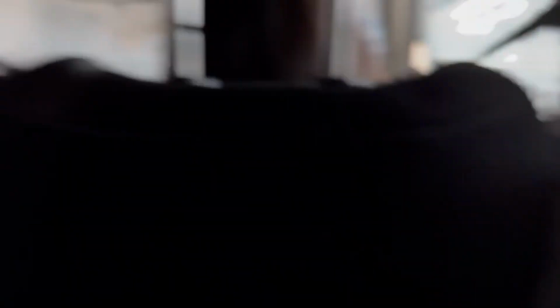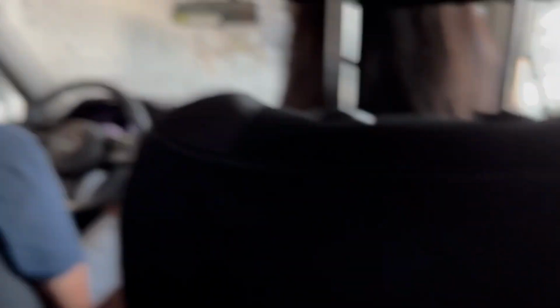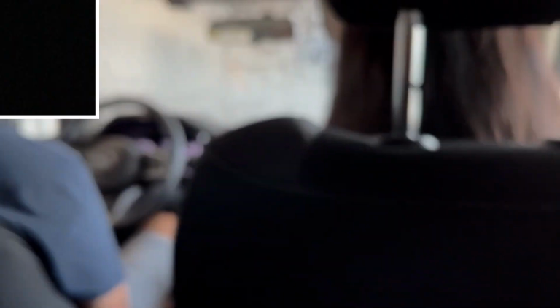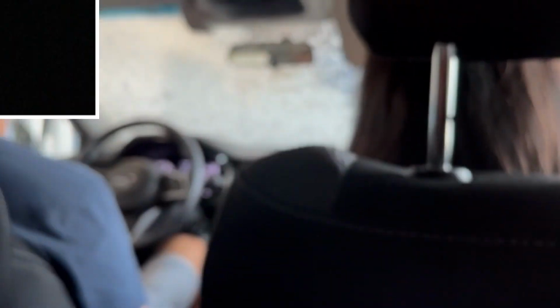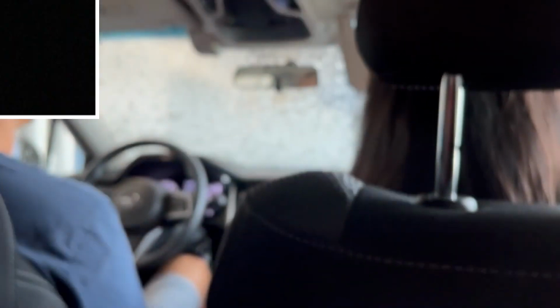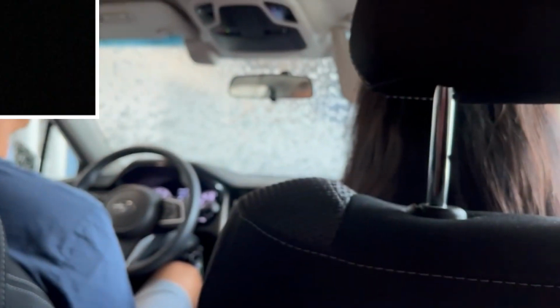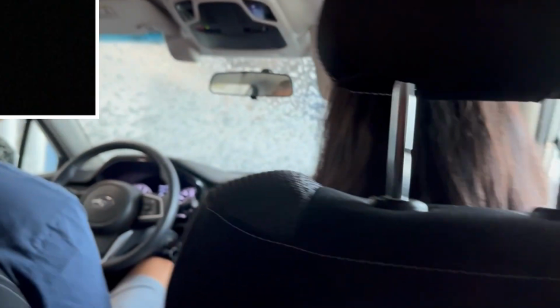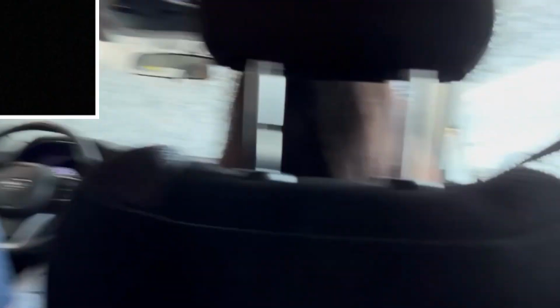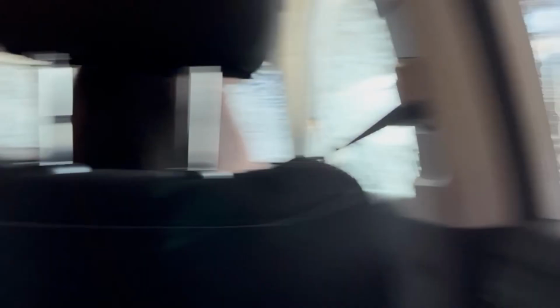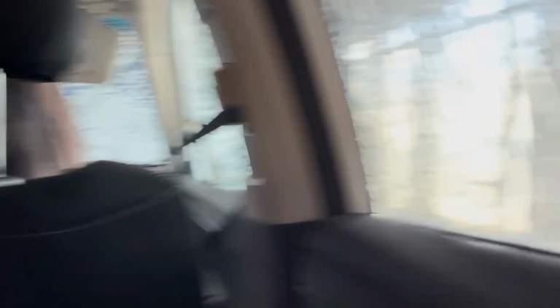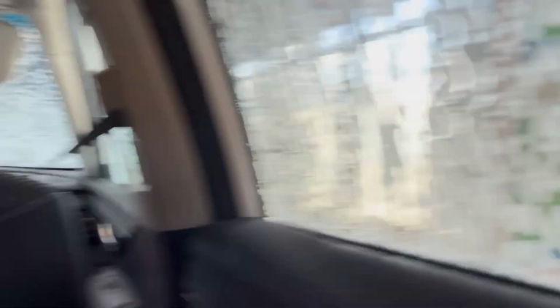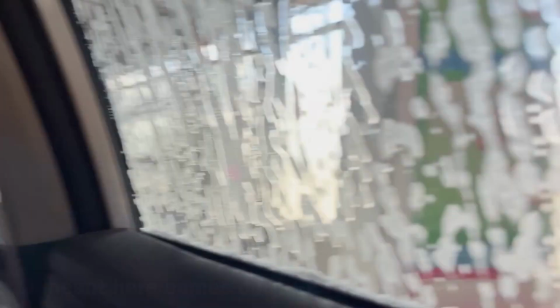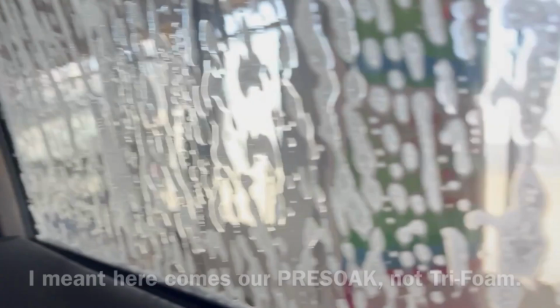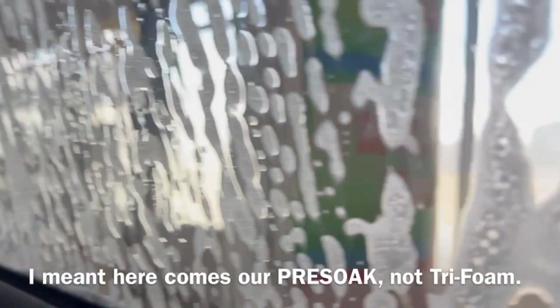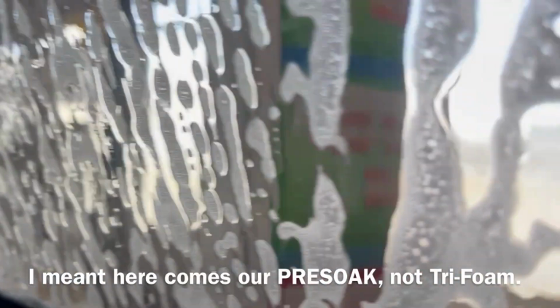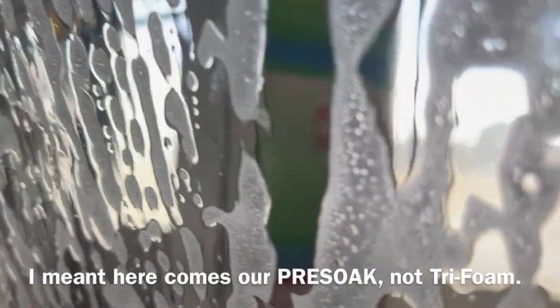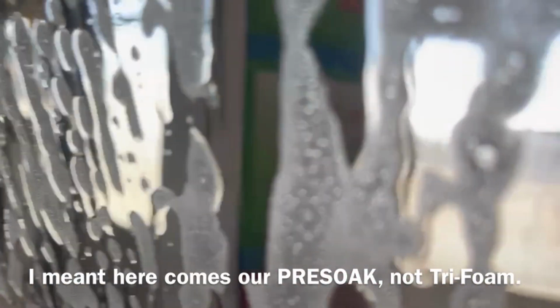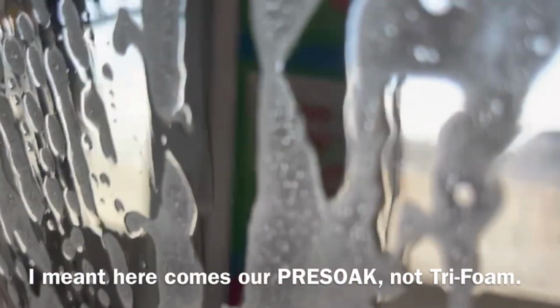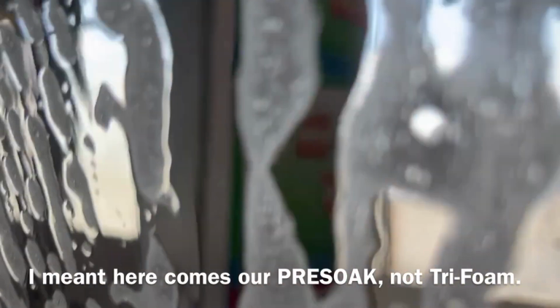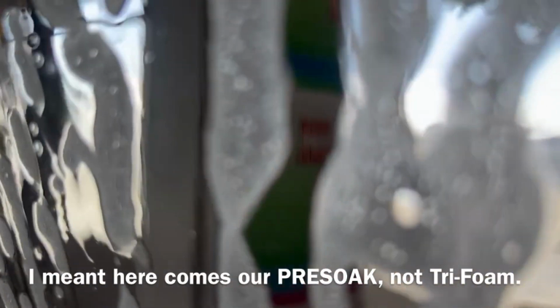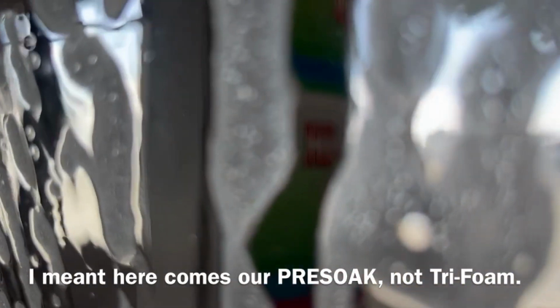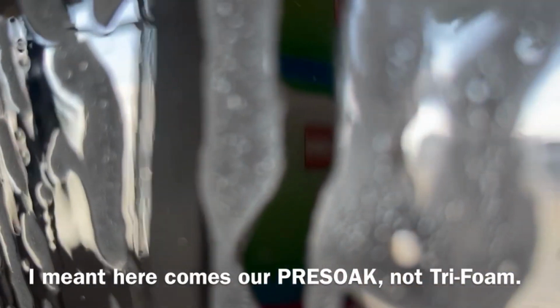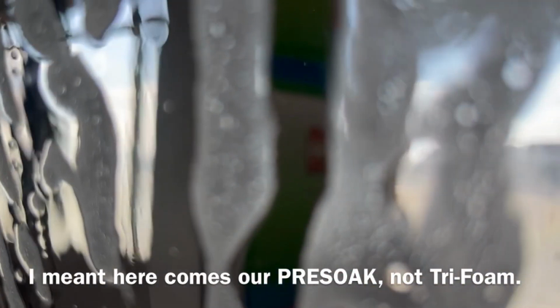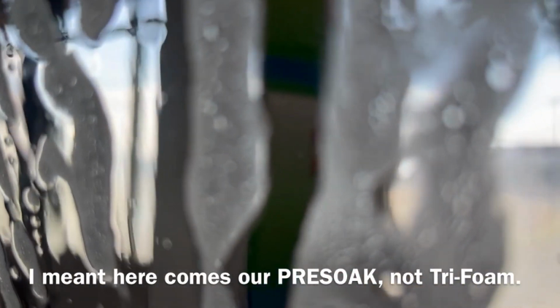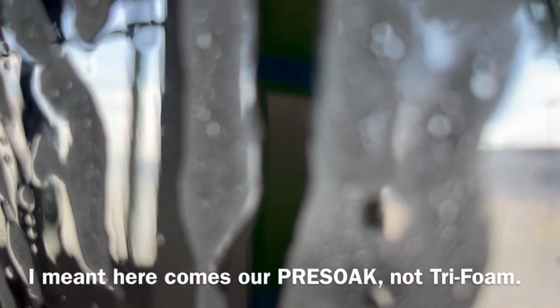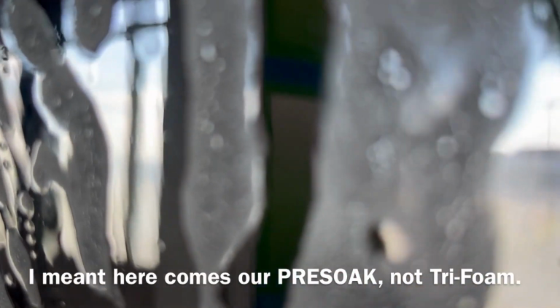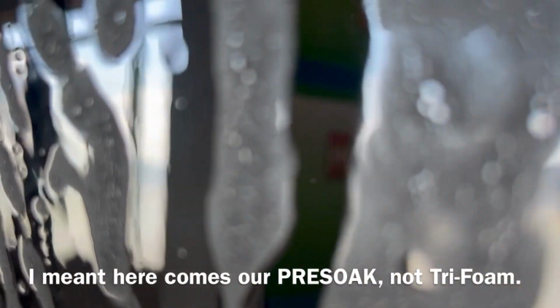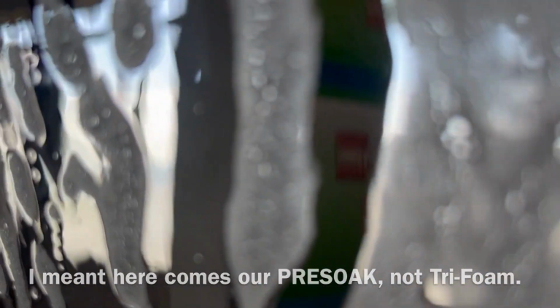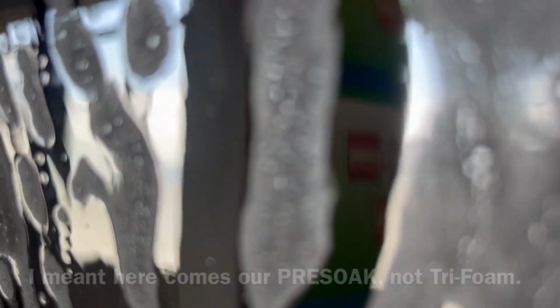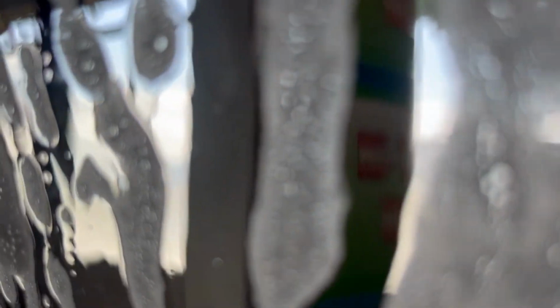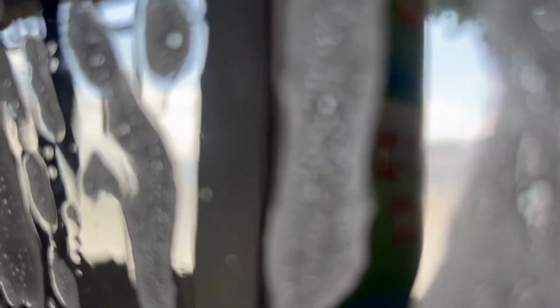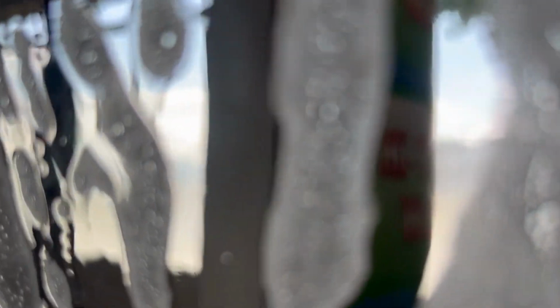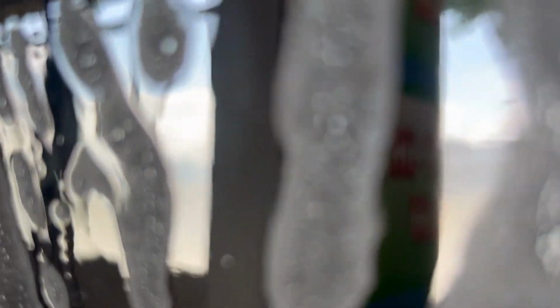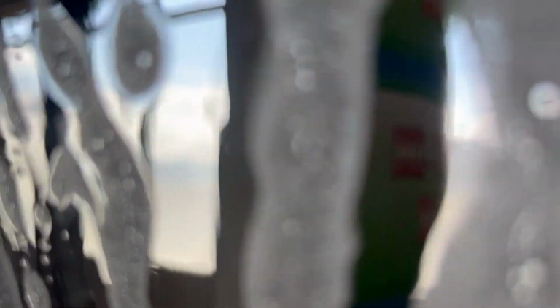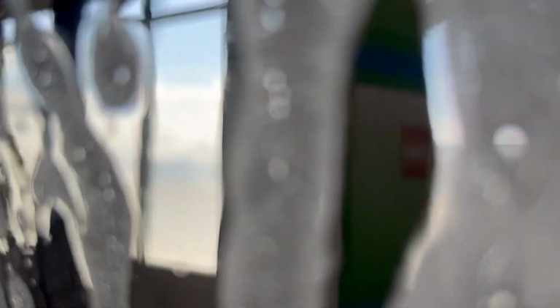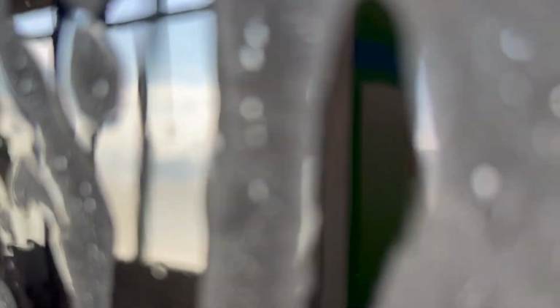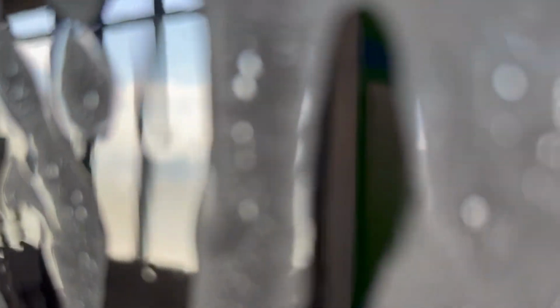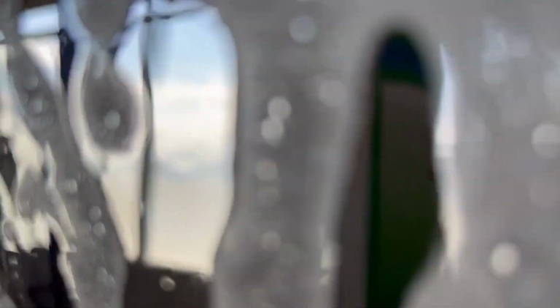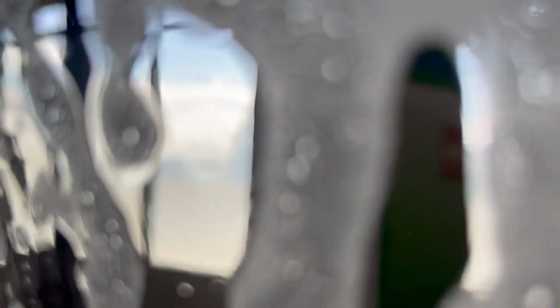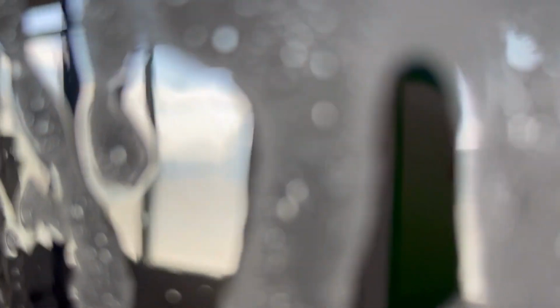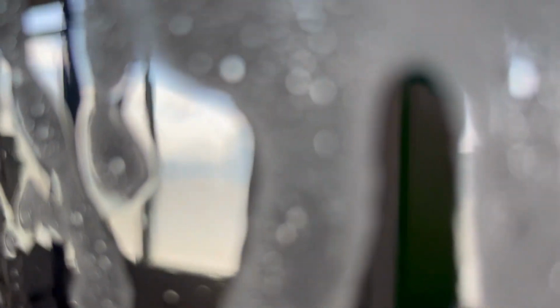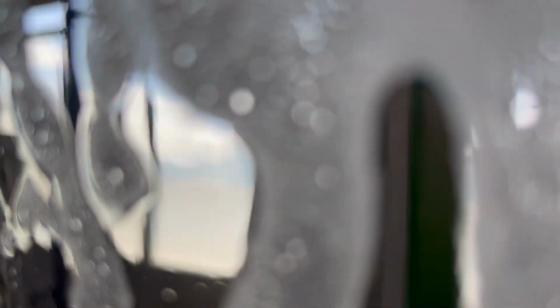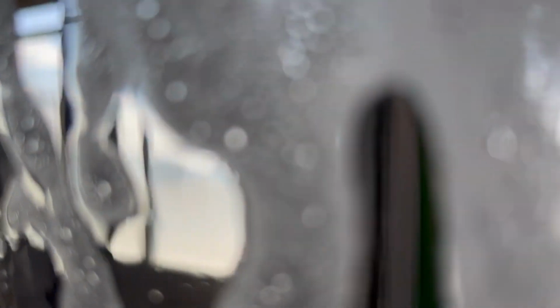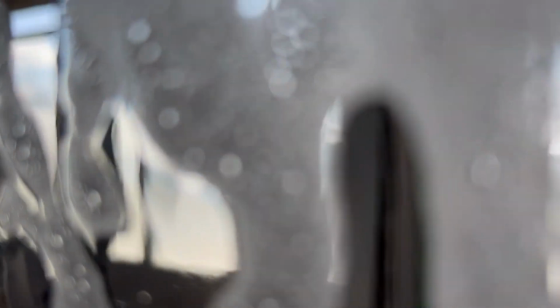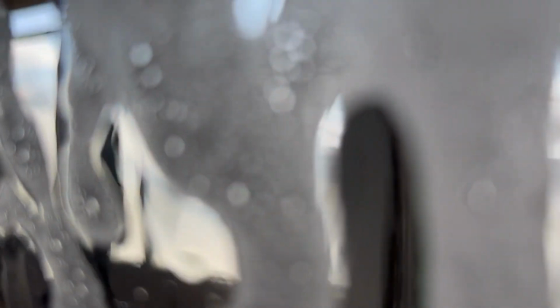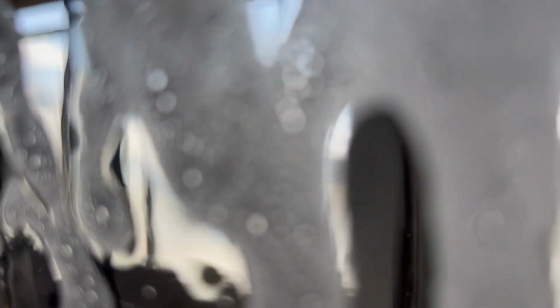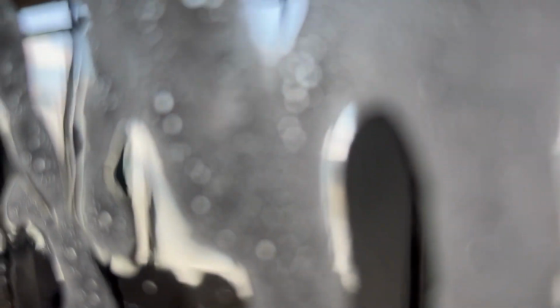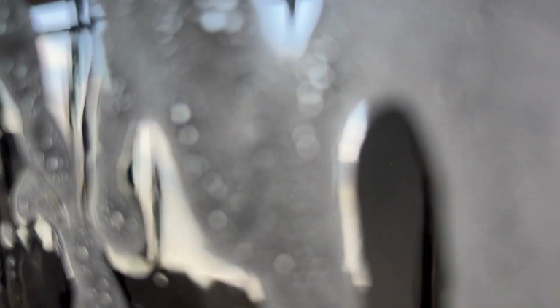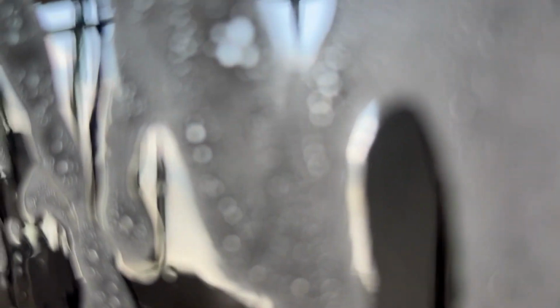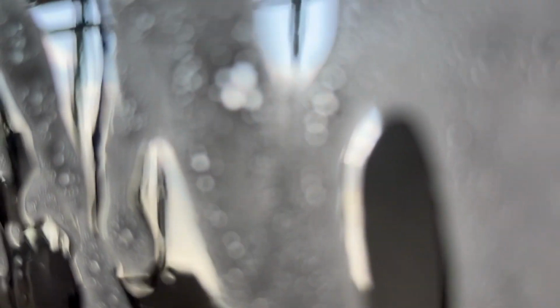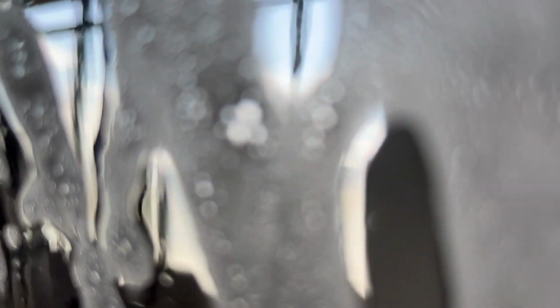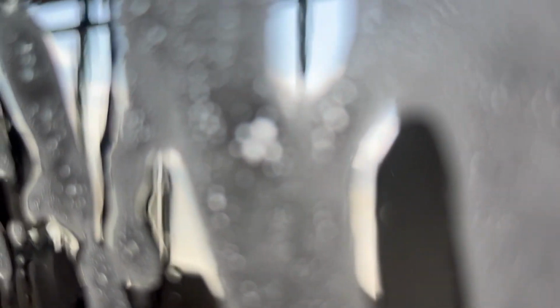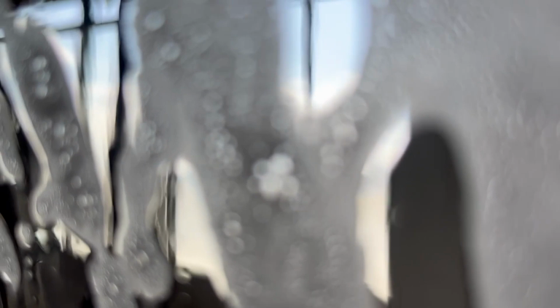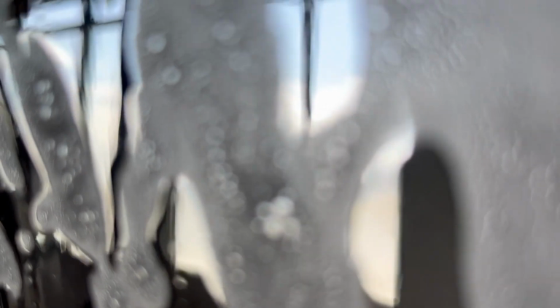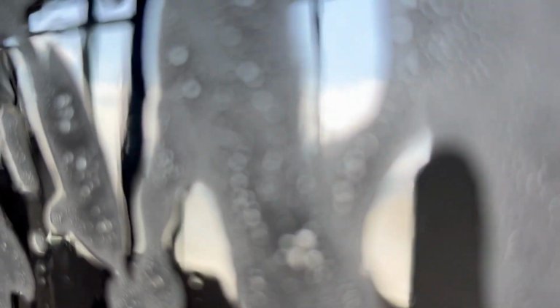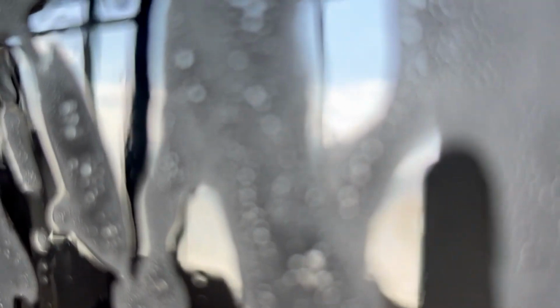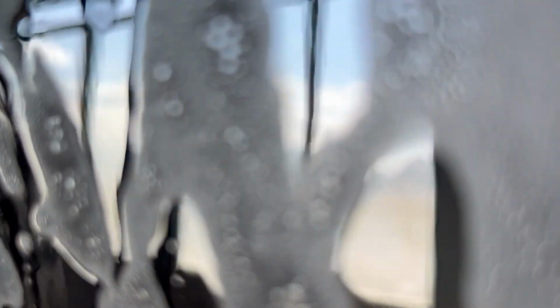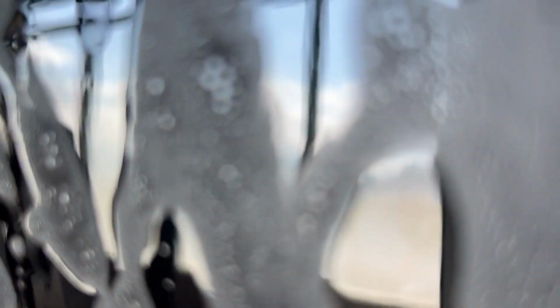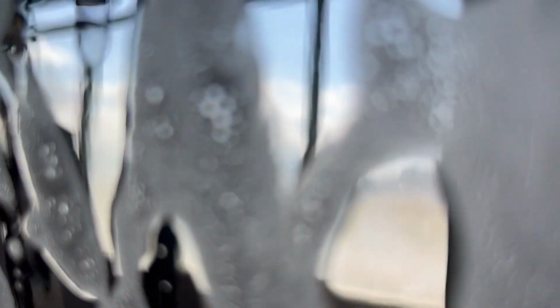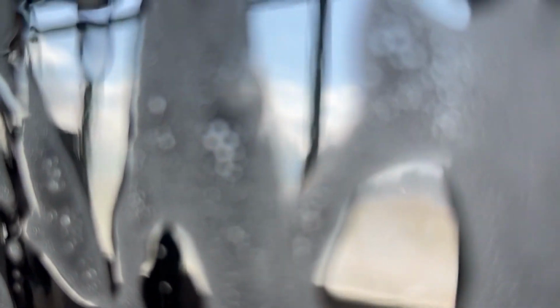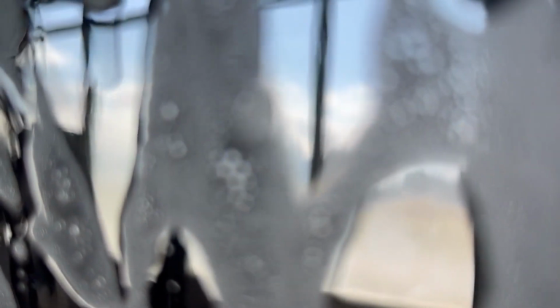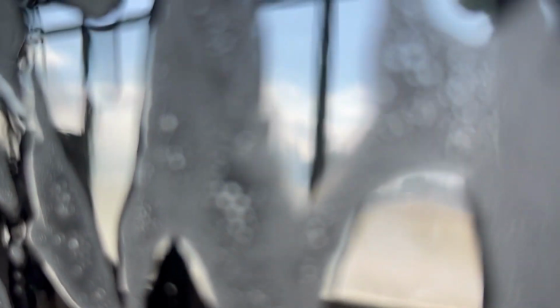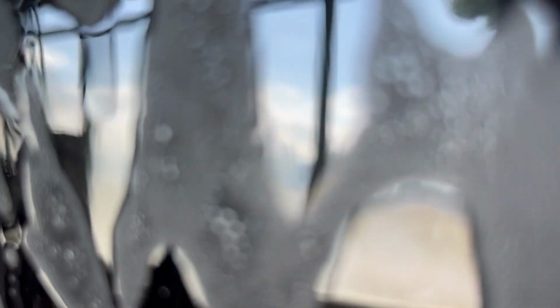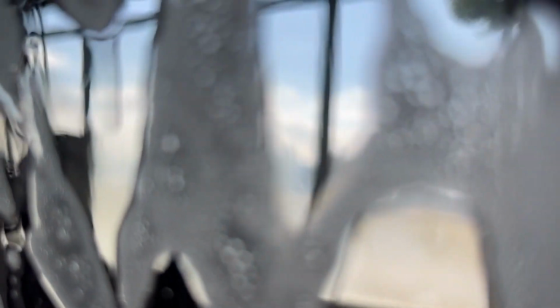Here comes our tri-film. I haven't done one of these in a long time. Is it good? Mine also is like a video on the one.